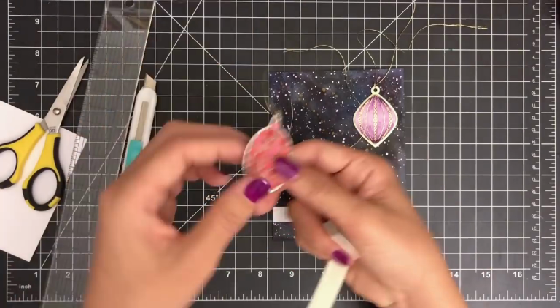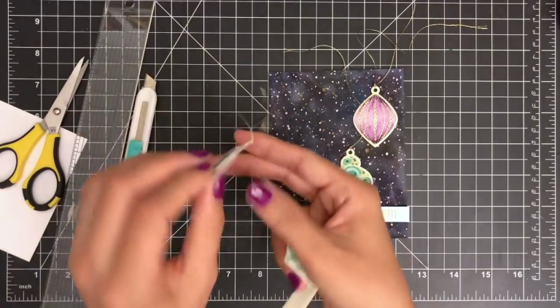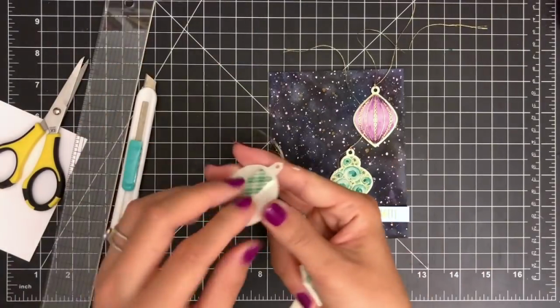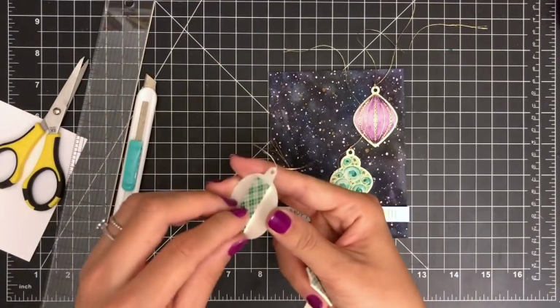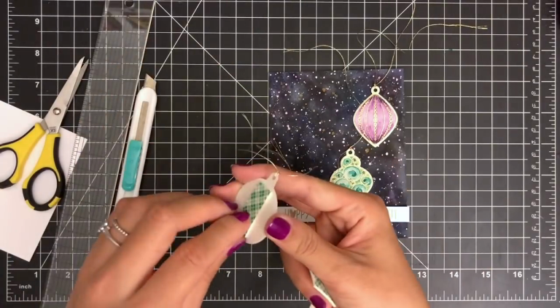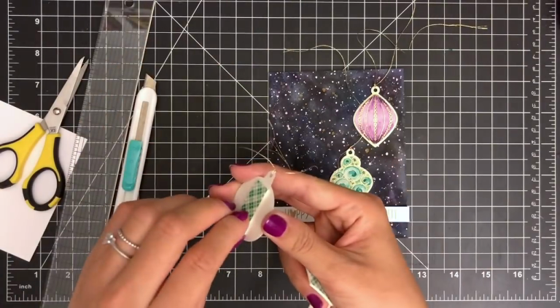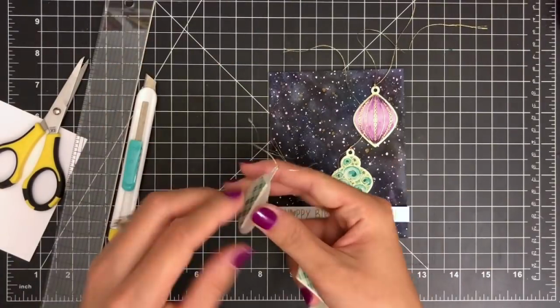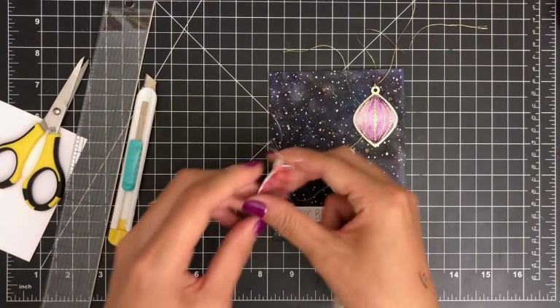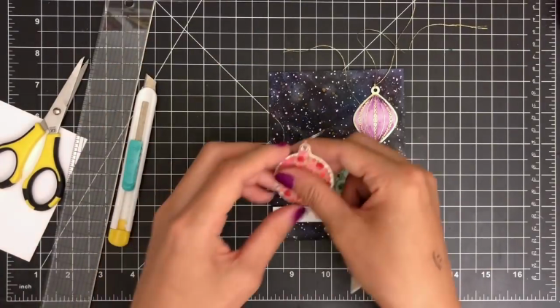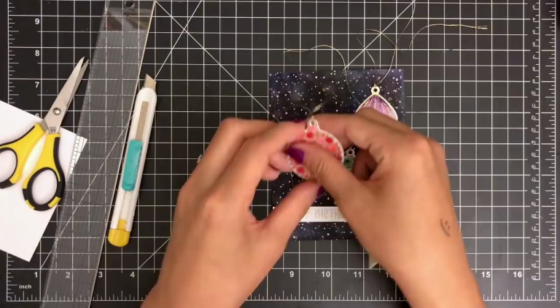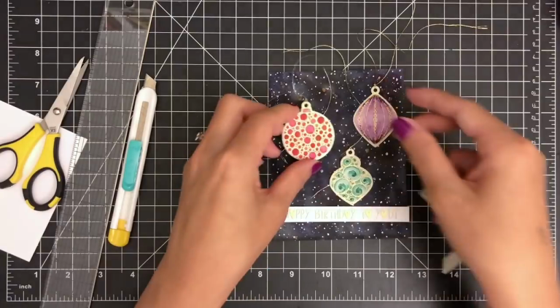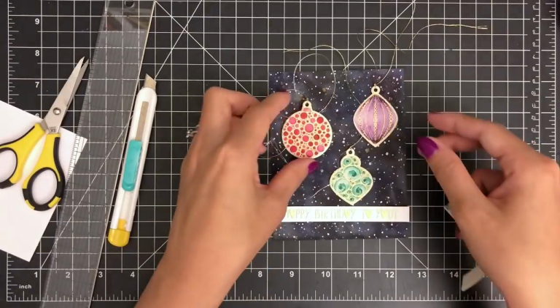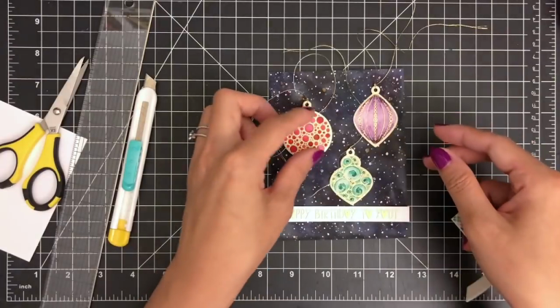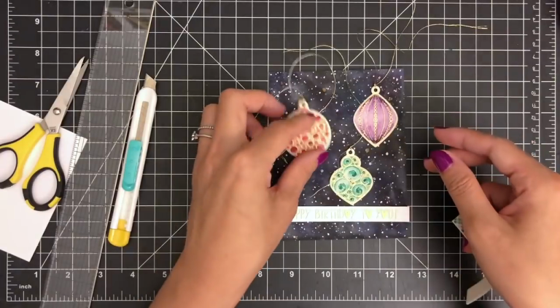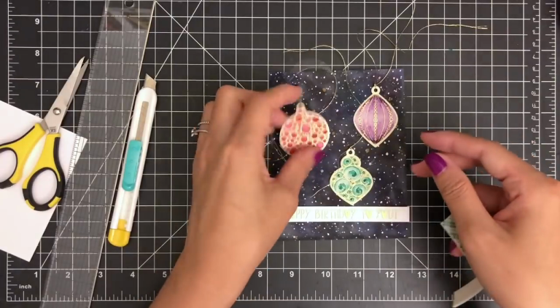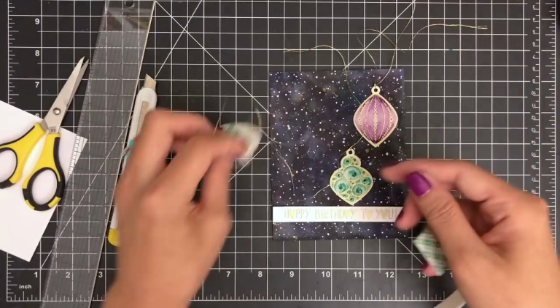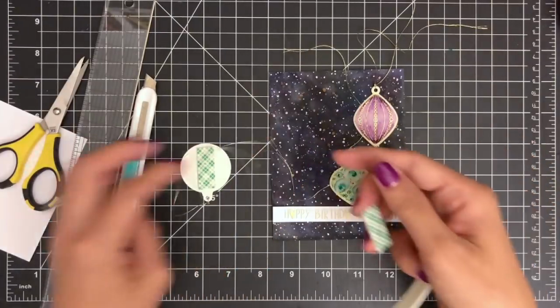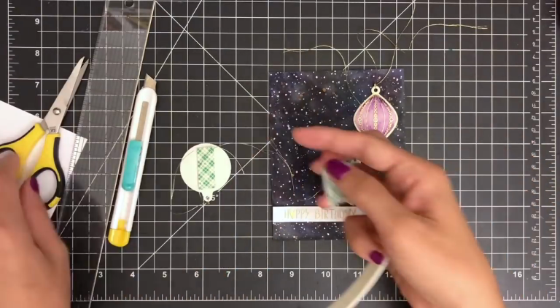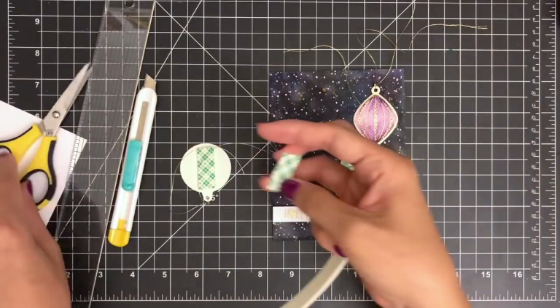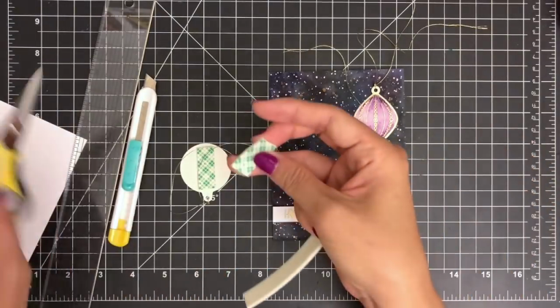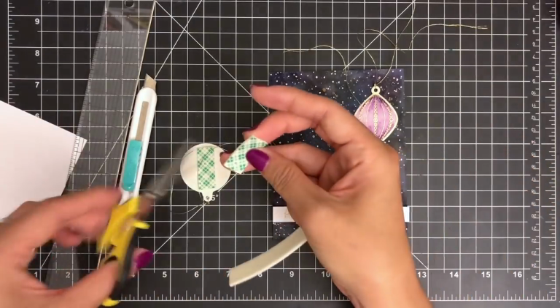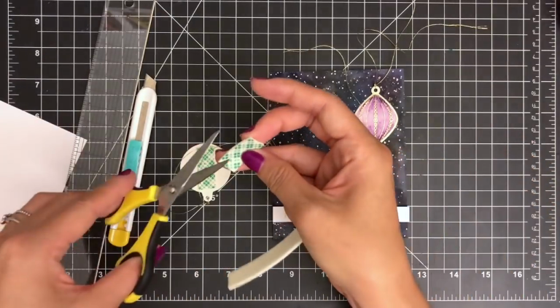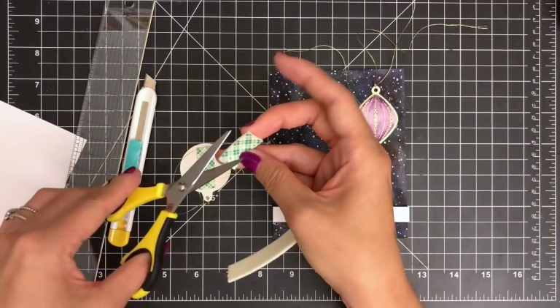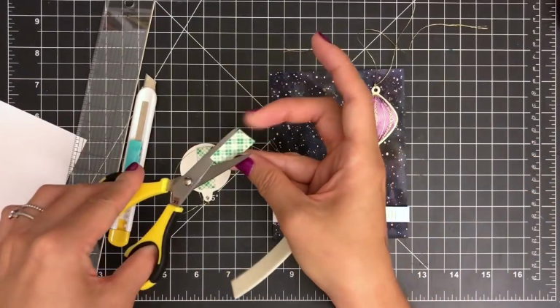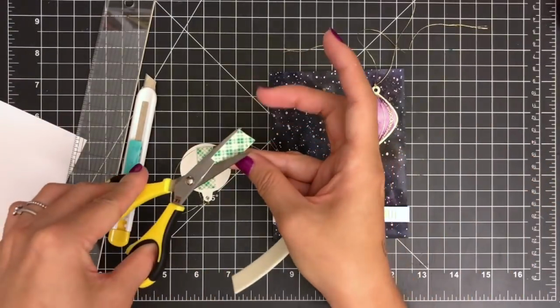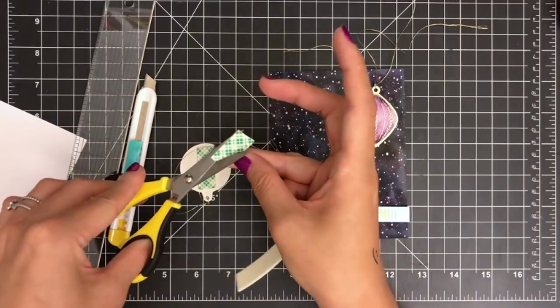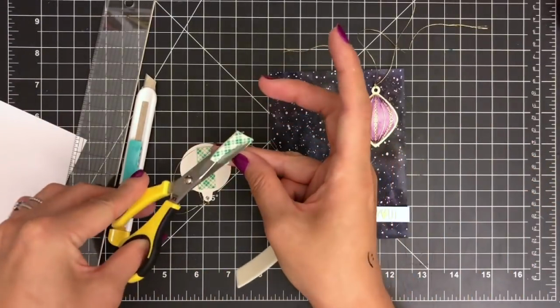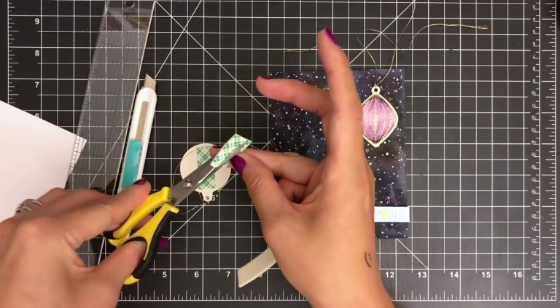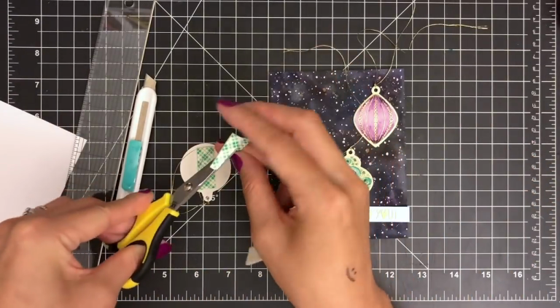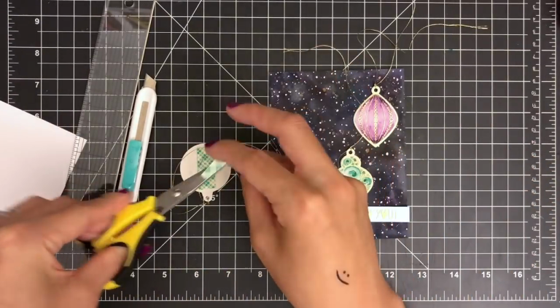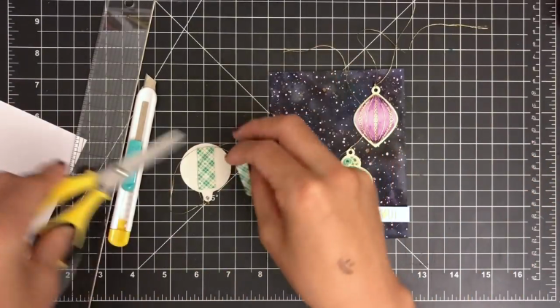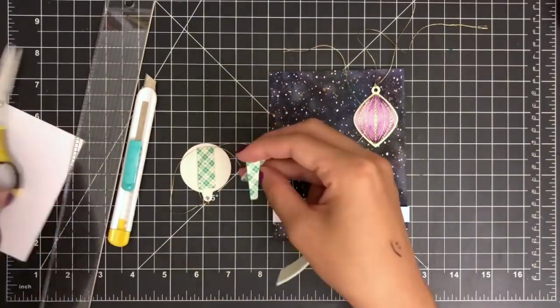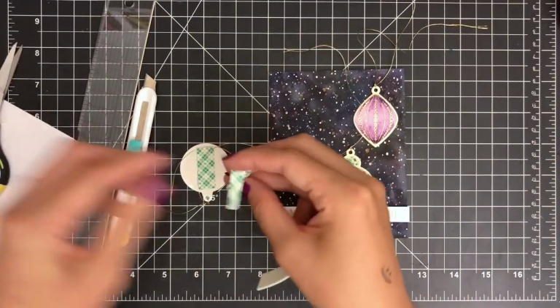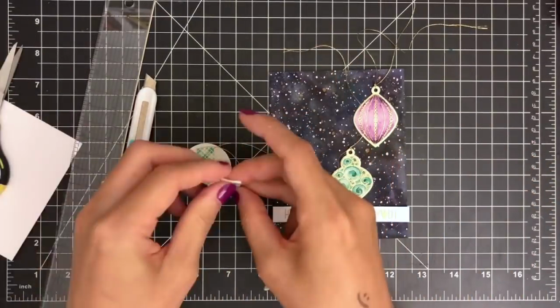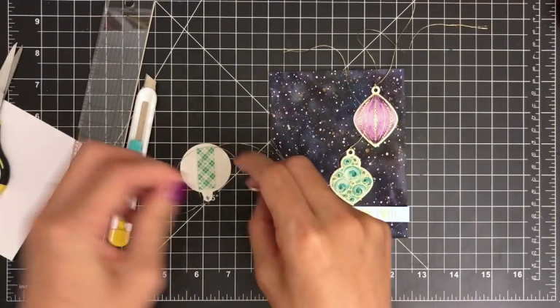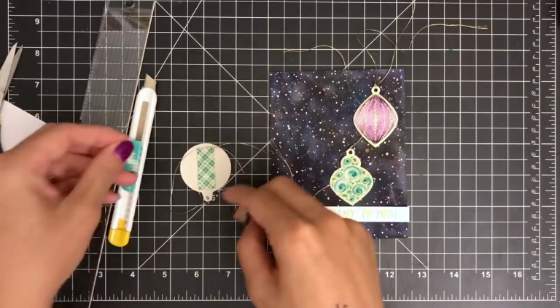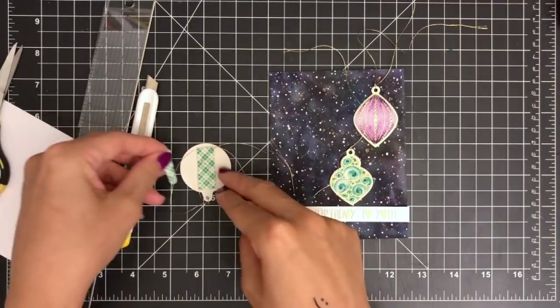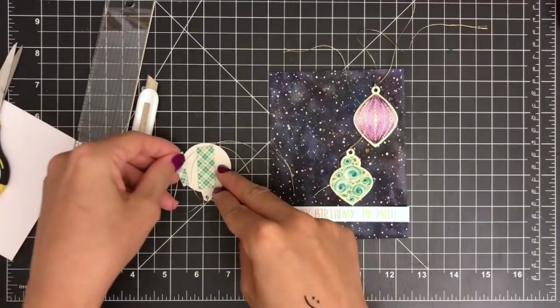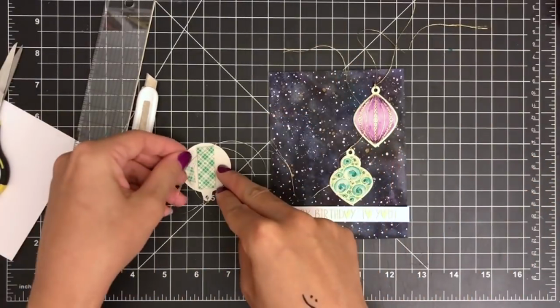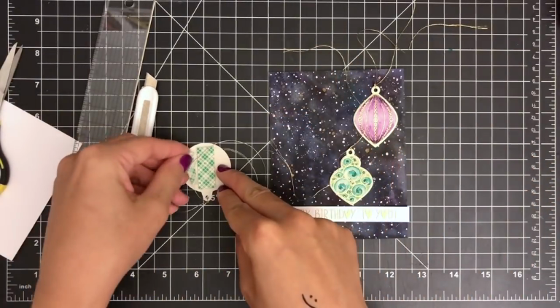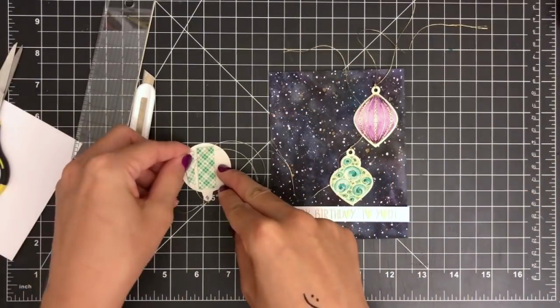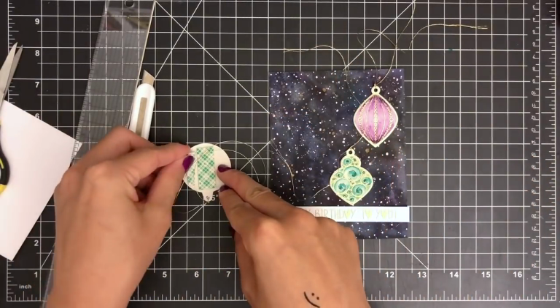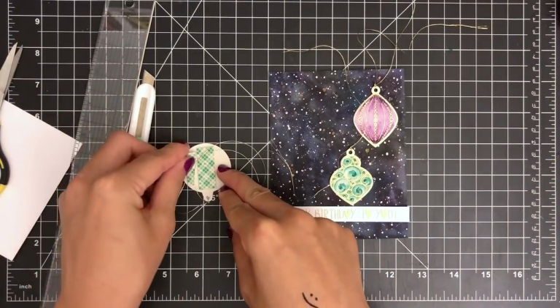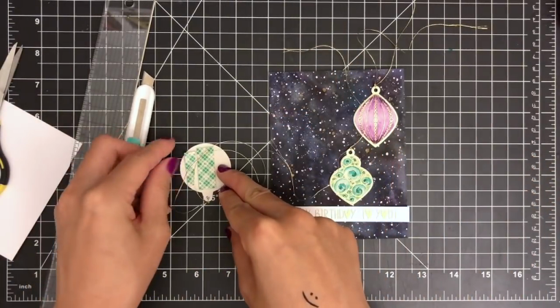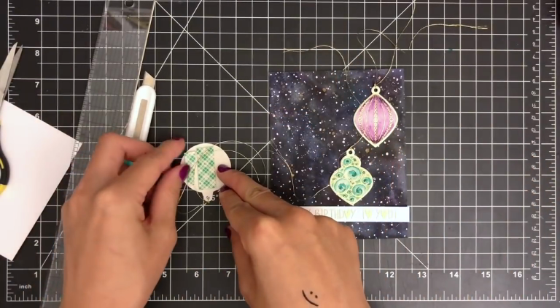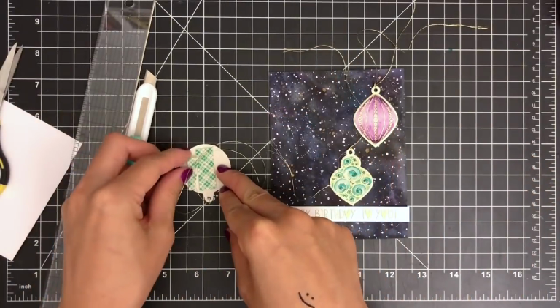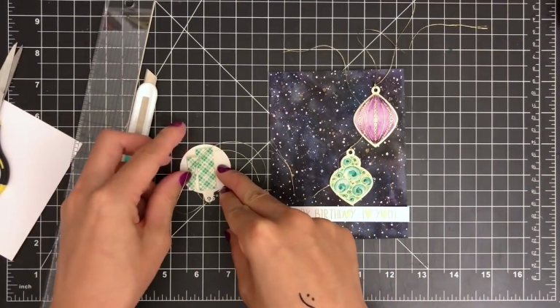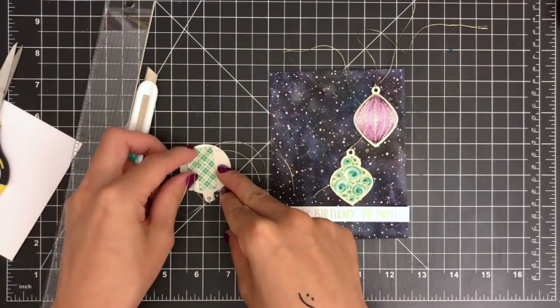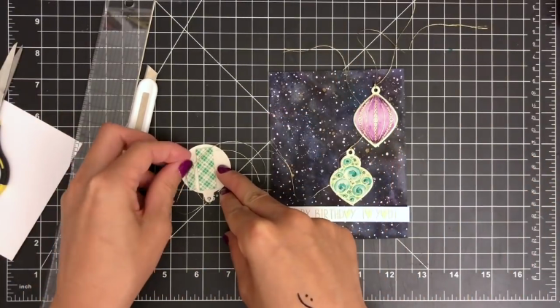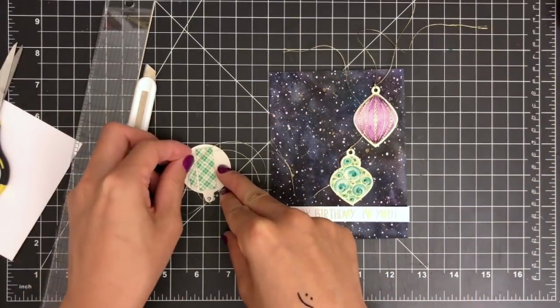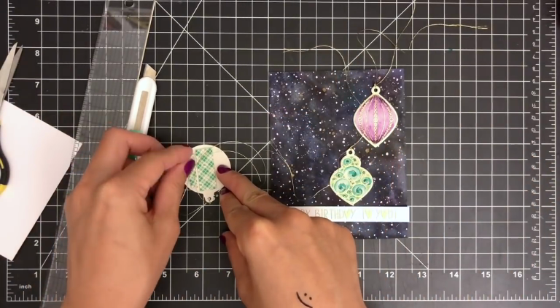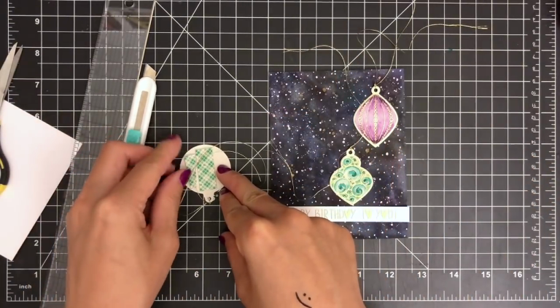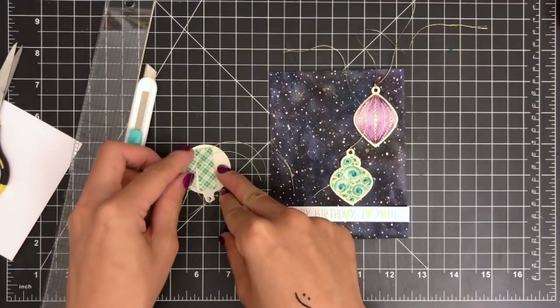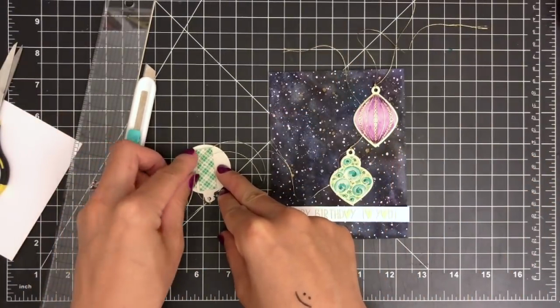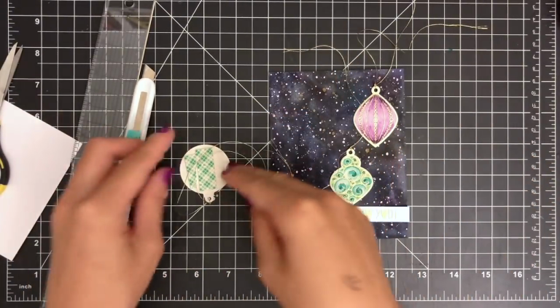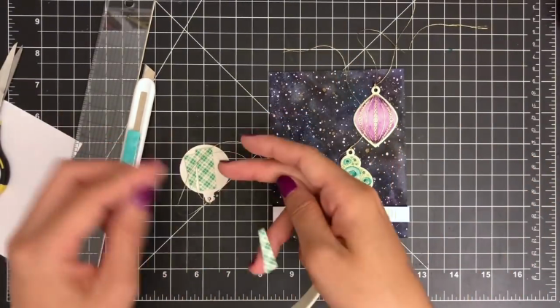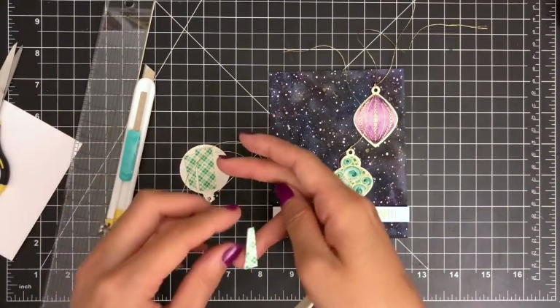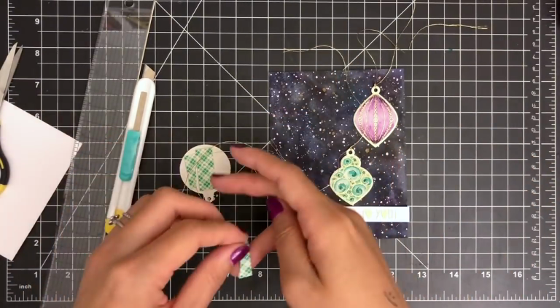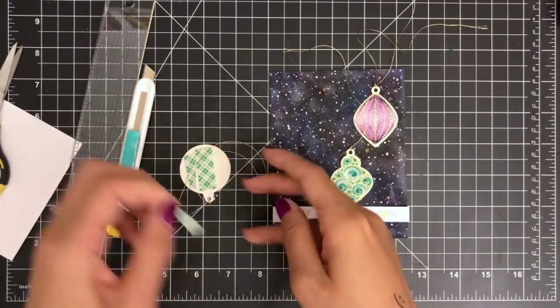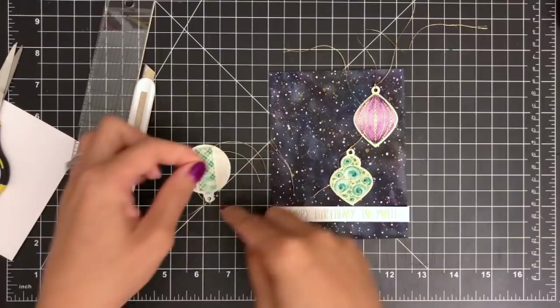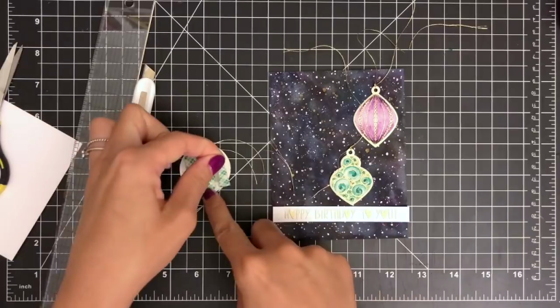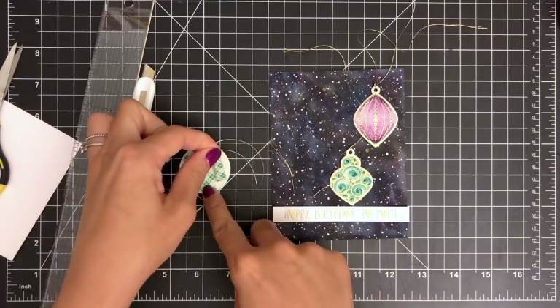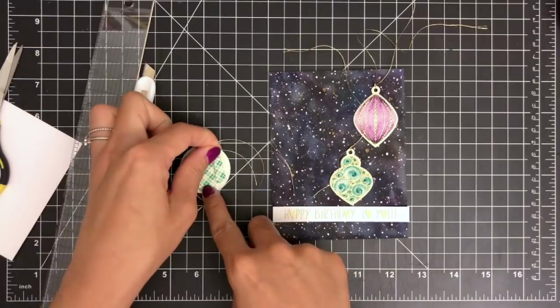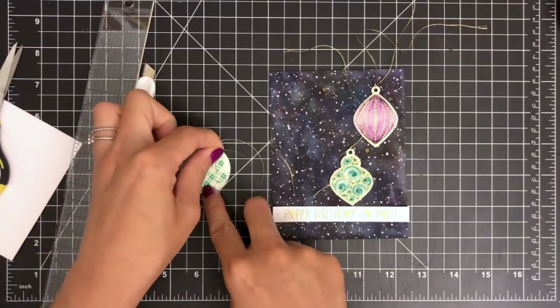I'm going to ink up my sentiment stamp with Simon Says Stamp clear ink and stamp it on the paper. While the ink is still wet, I'm going to sprinkle some Altenew antique gold embossing powder over the sentiment and tap the excess powder off my paper. Then I heat set my sentiment with a heat tool until it's completely melted. Next, I'm going to trim my sentiment into a thin banner using a craft knife and ruler.